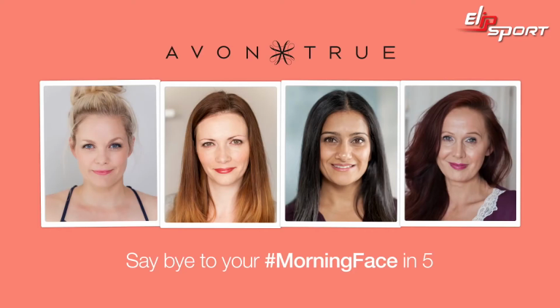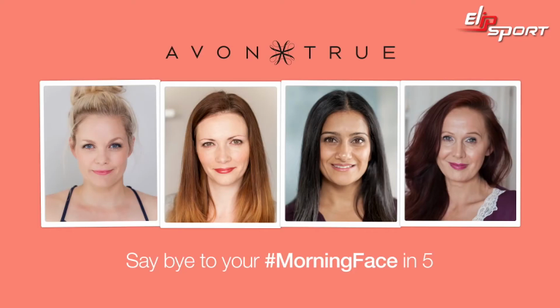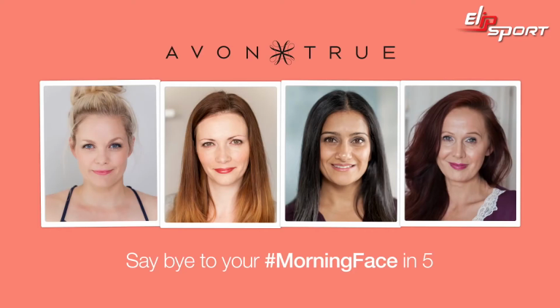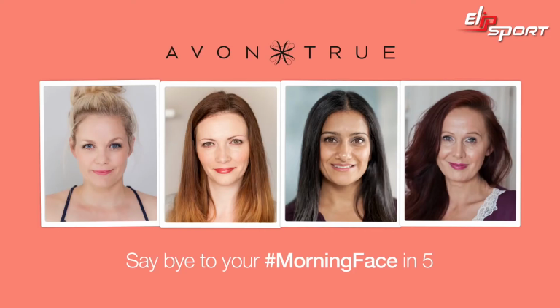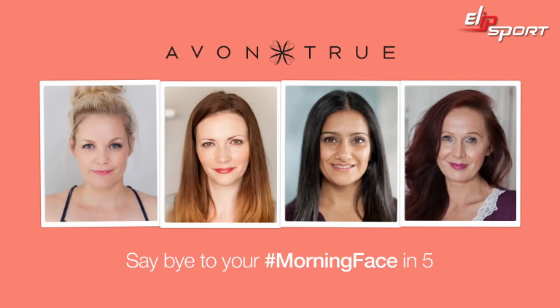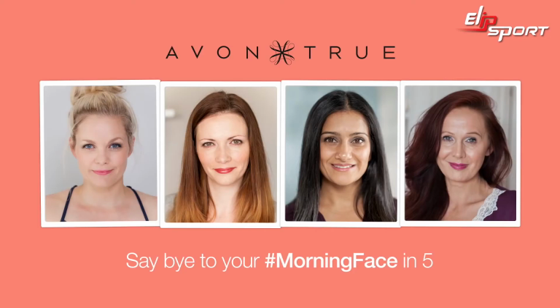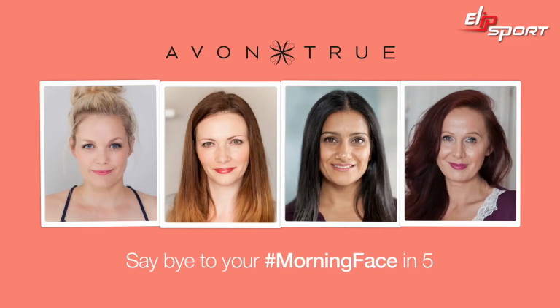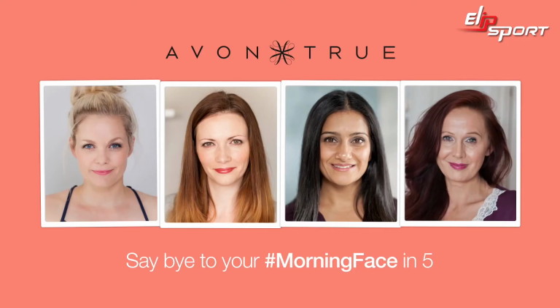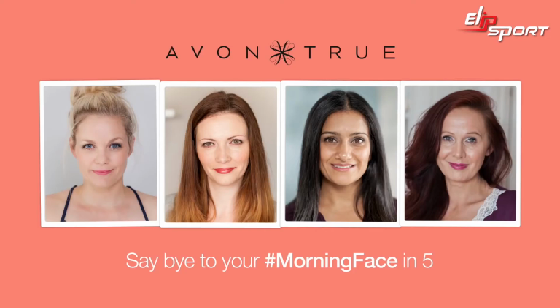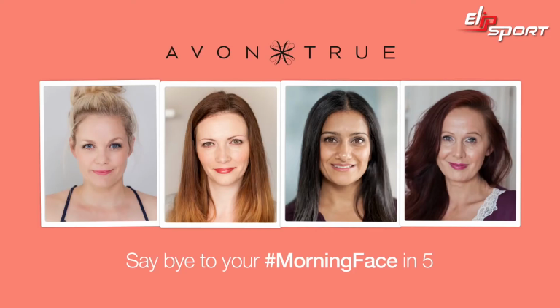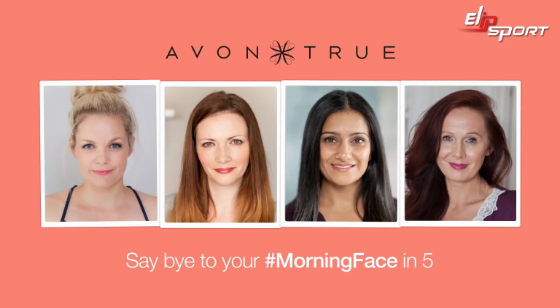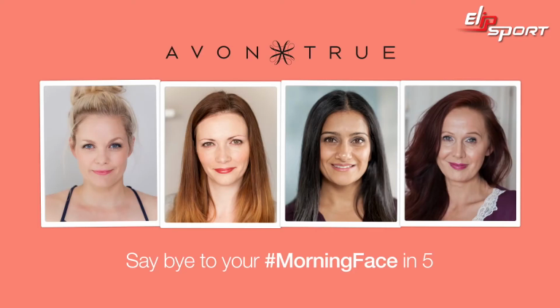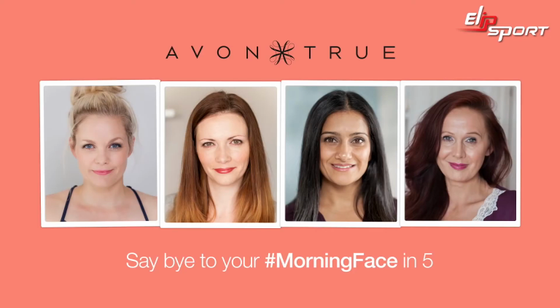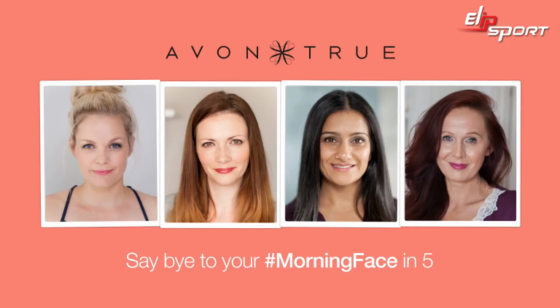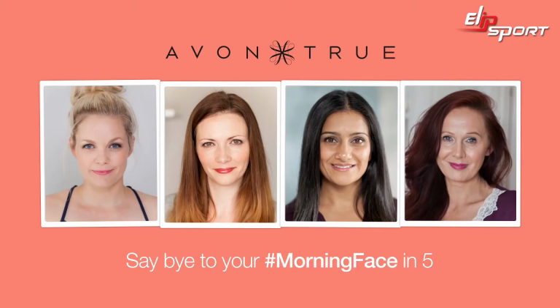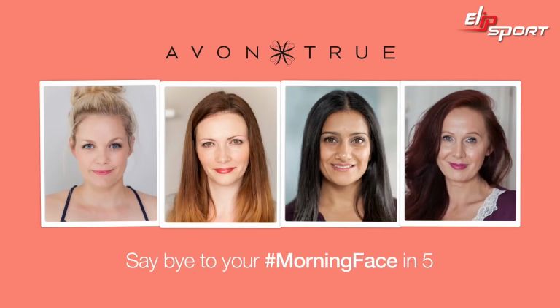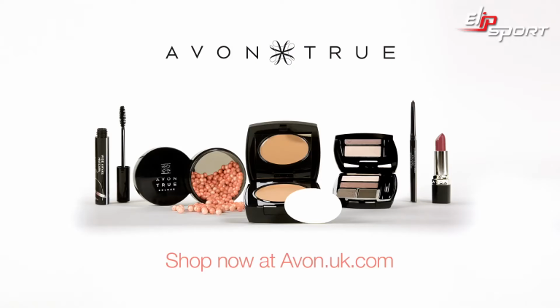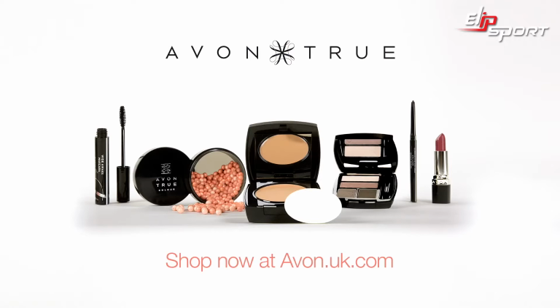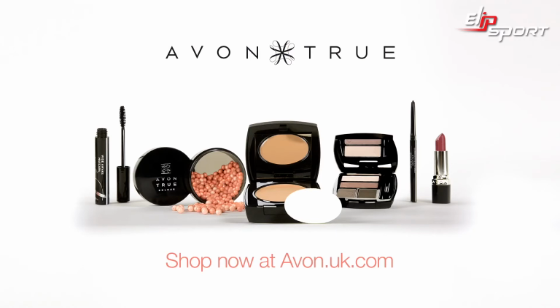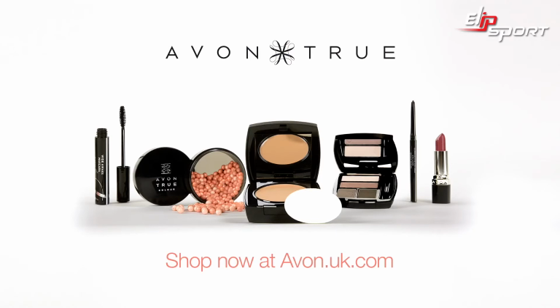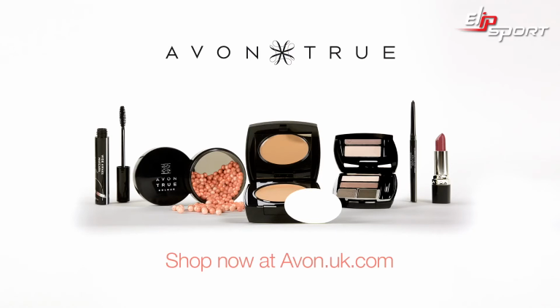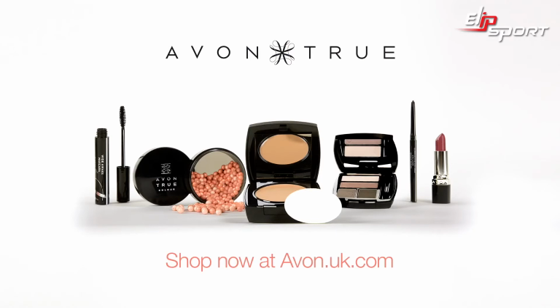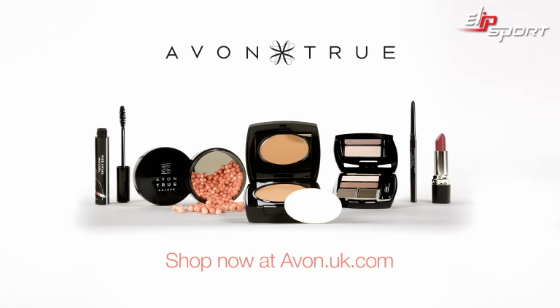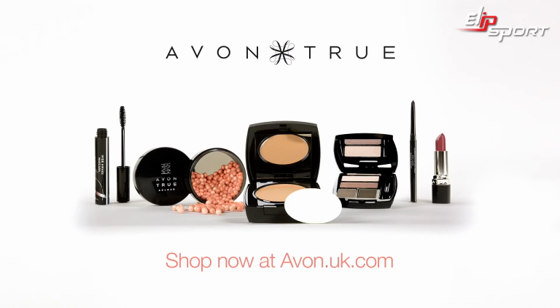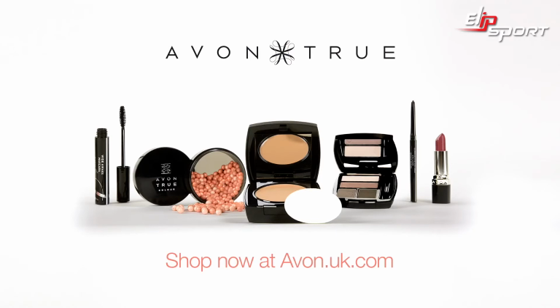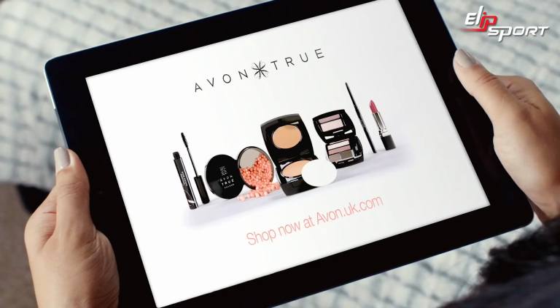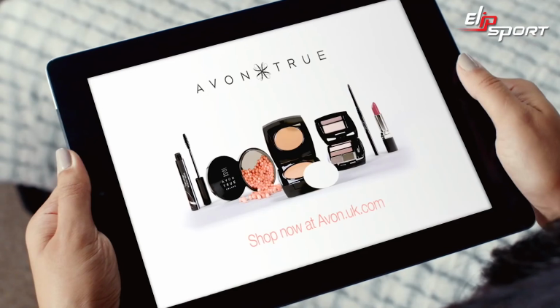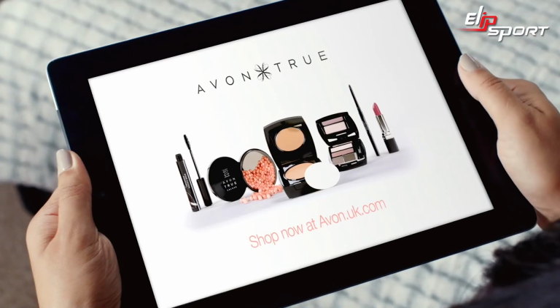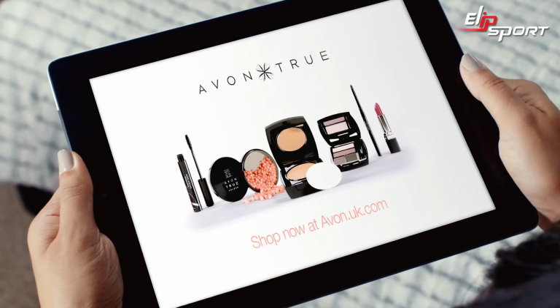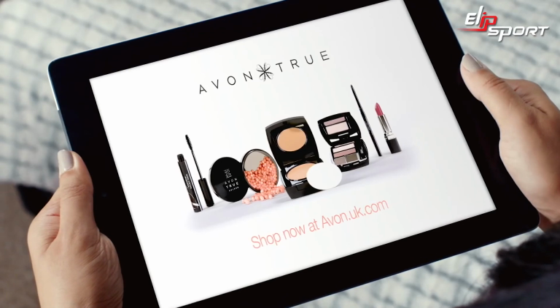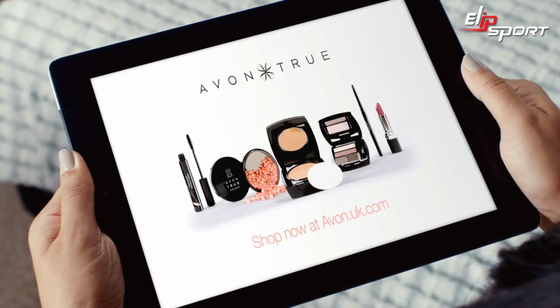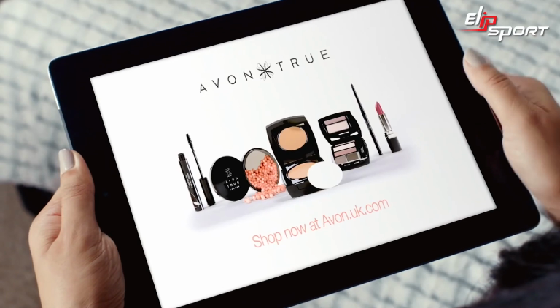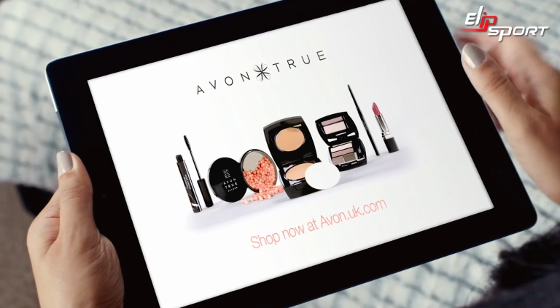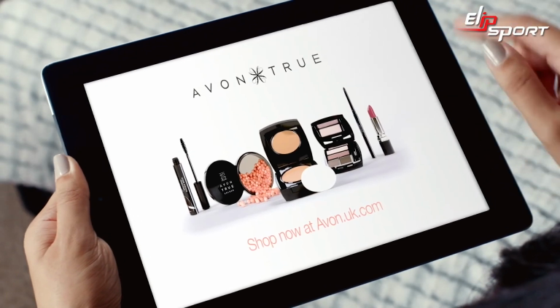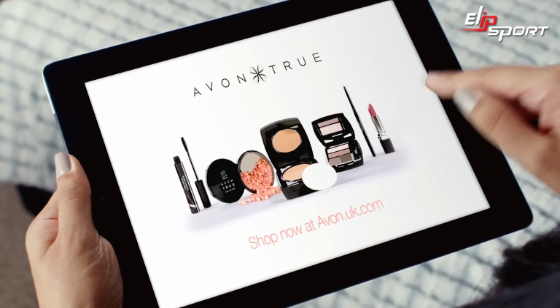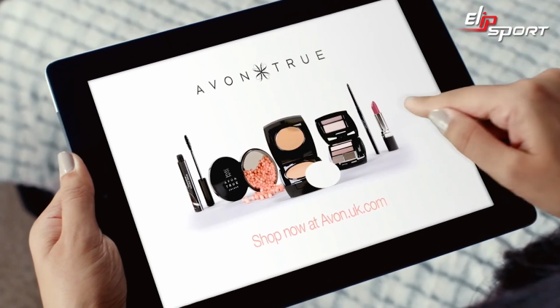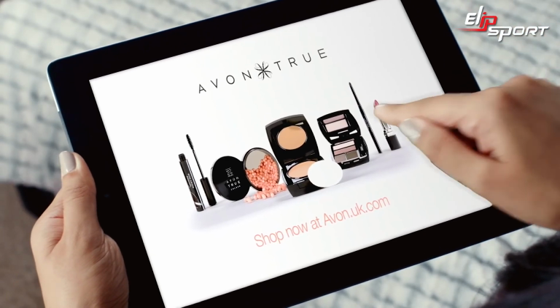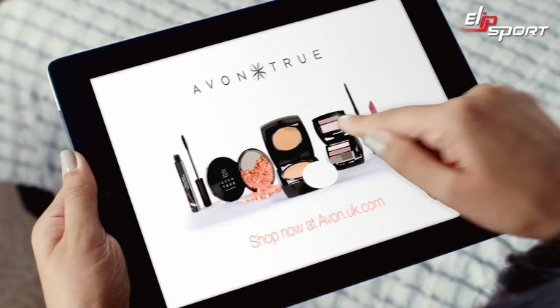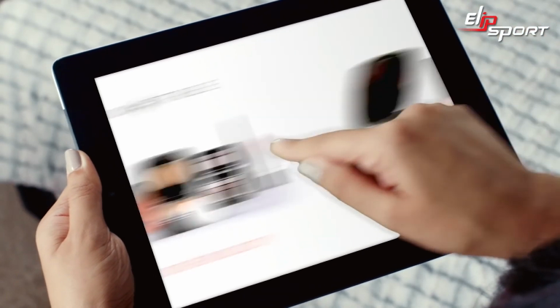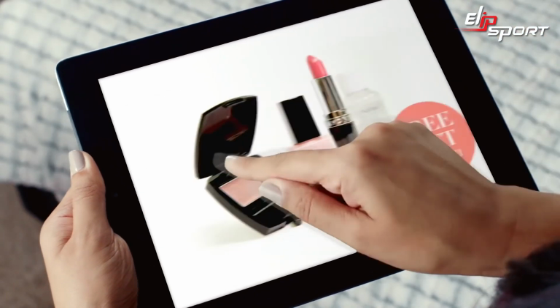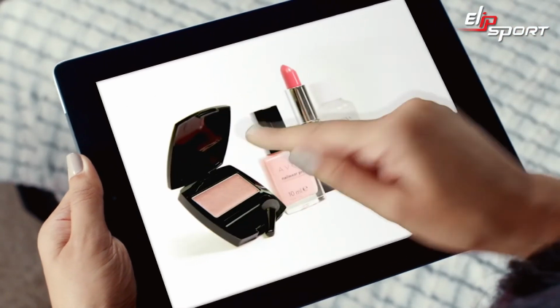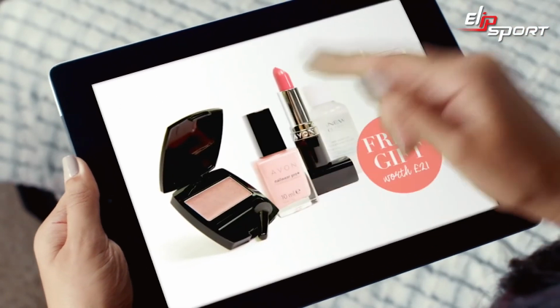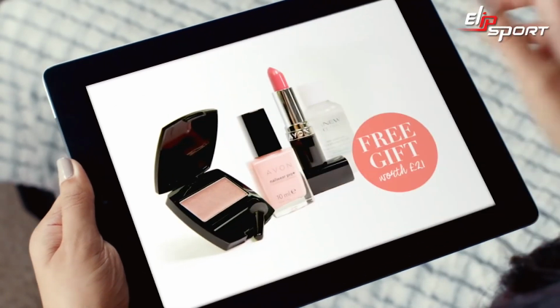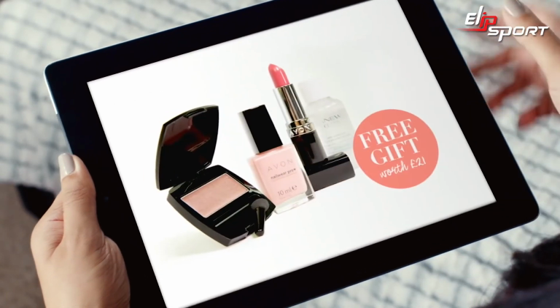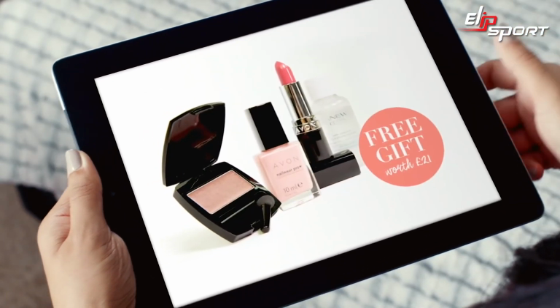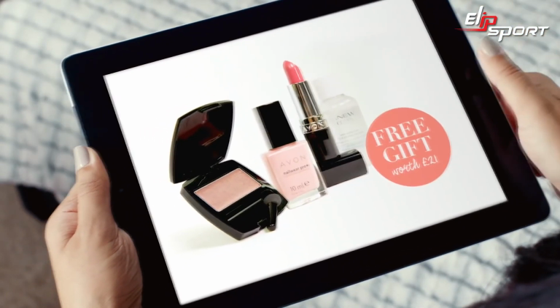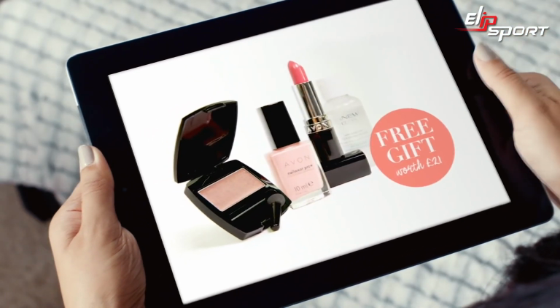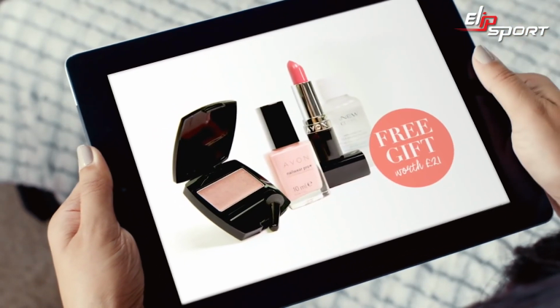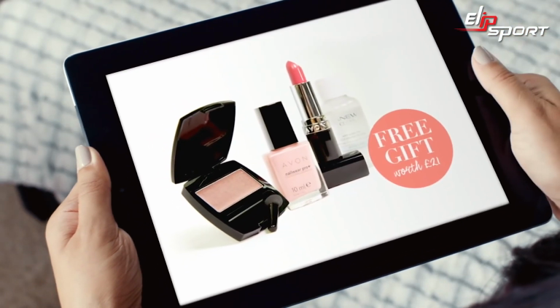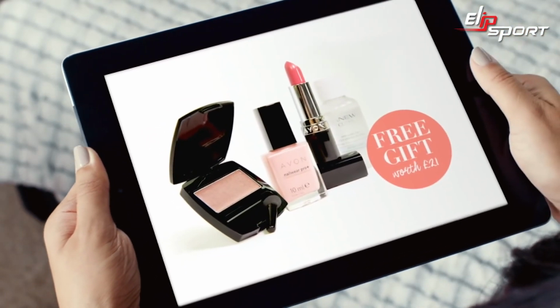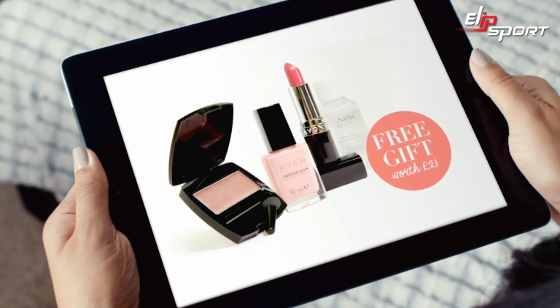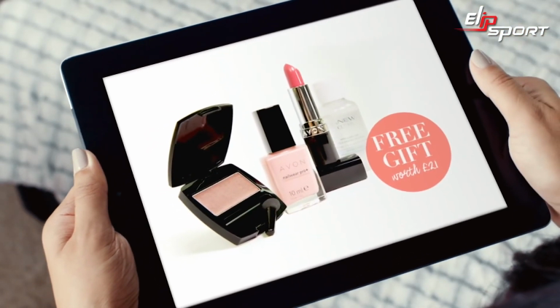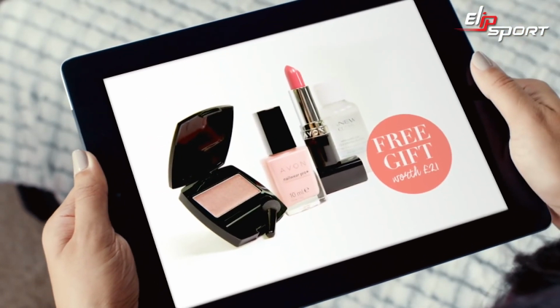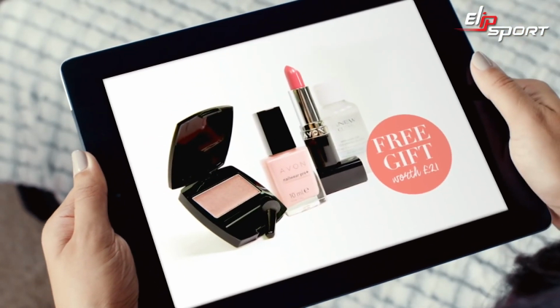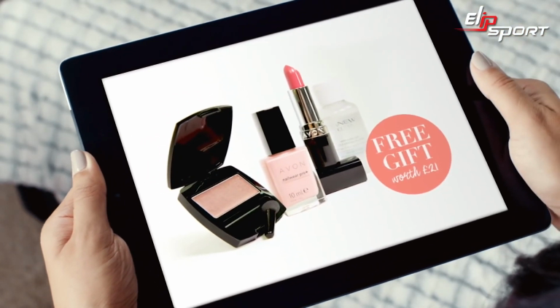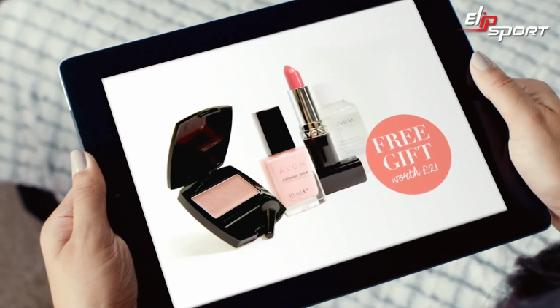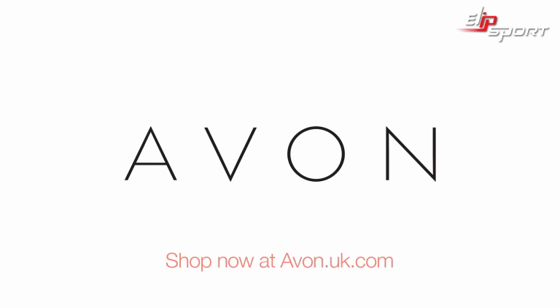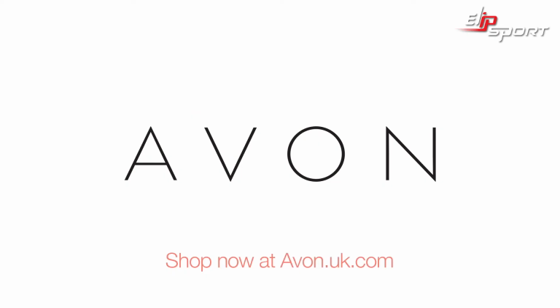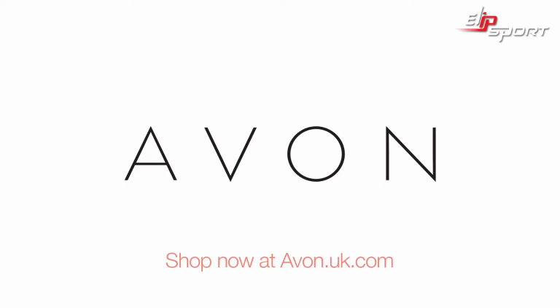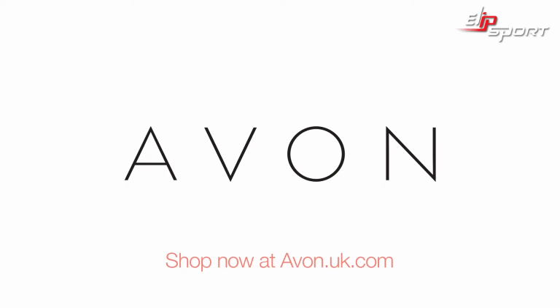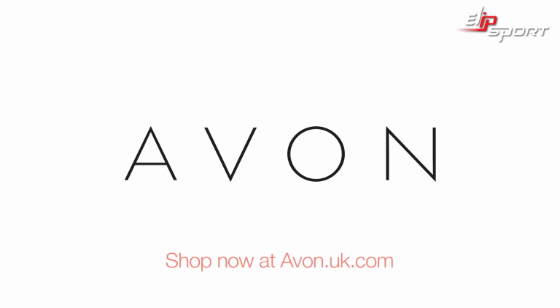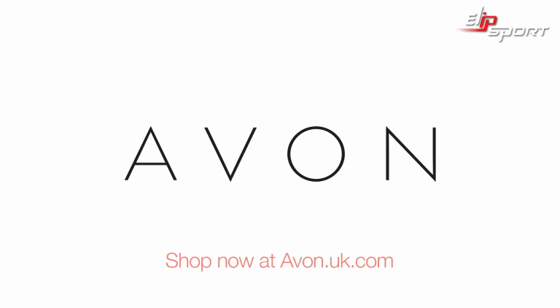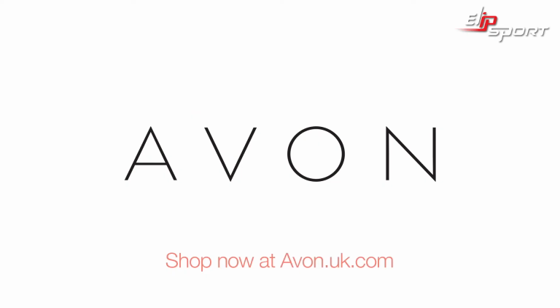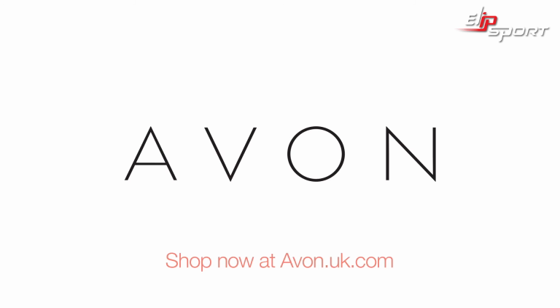Say bye to your morning face in five minutes with Avon True. Spend £10 and get a free gift worth £21. Shop online today.